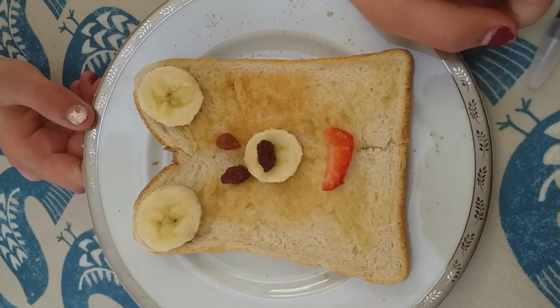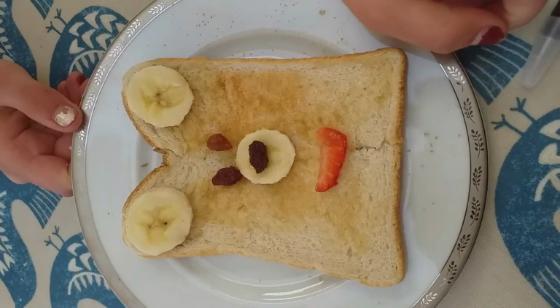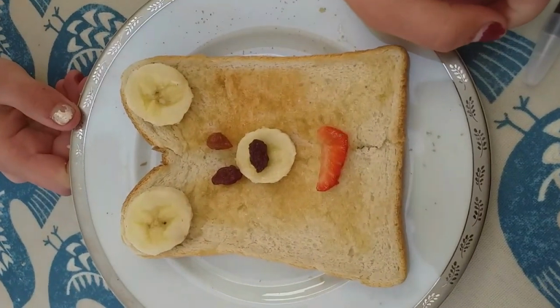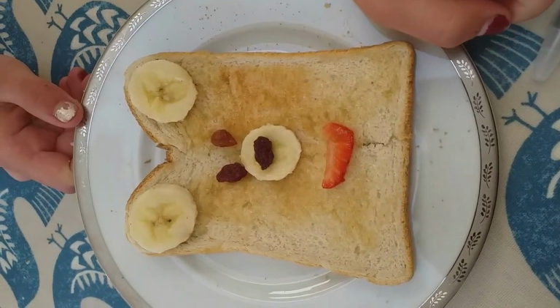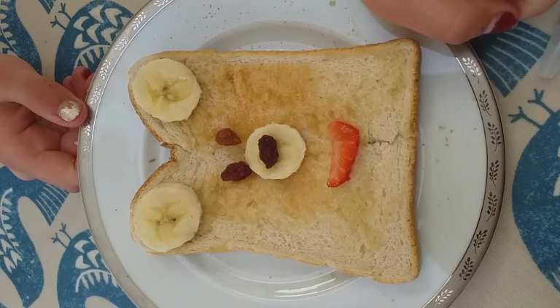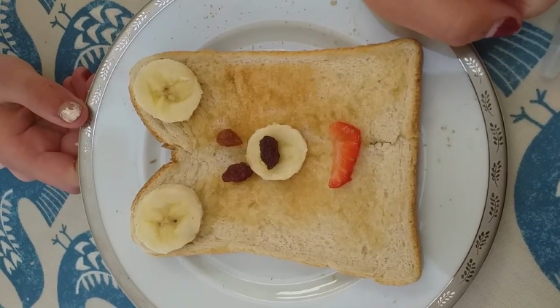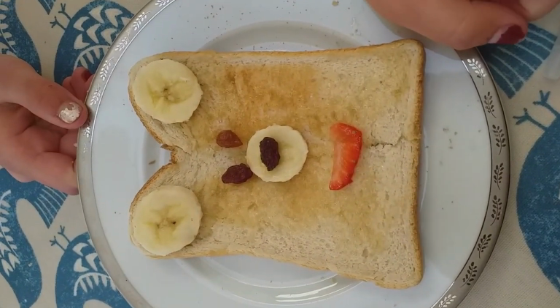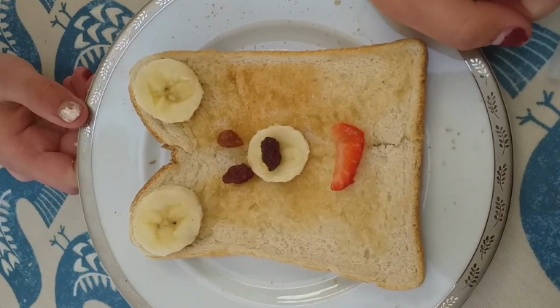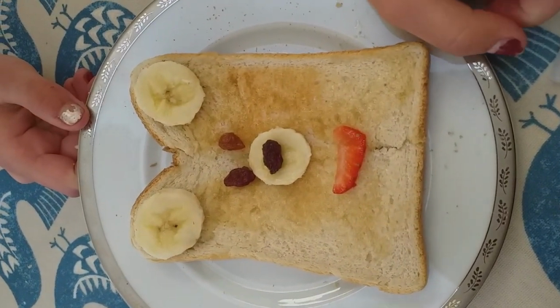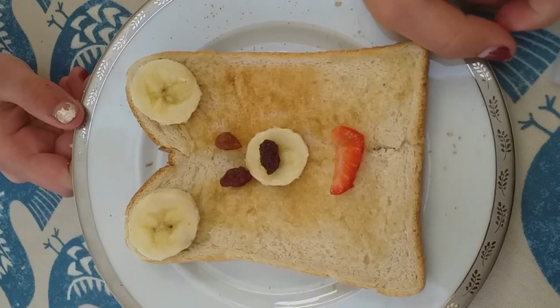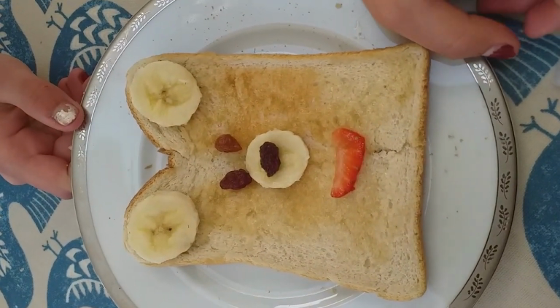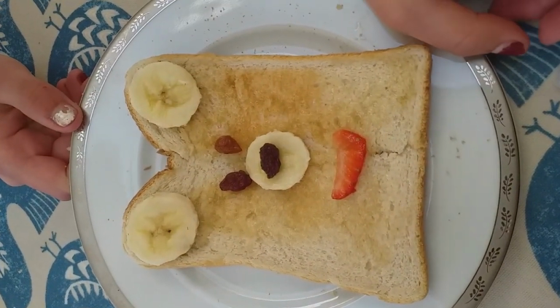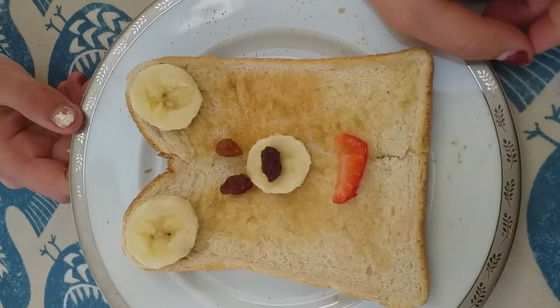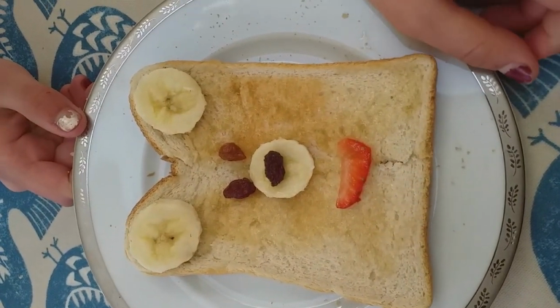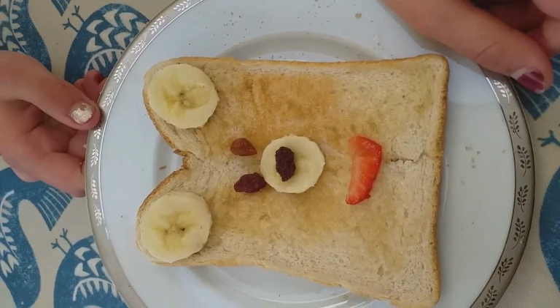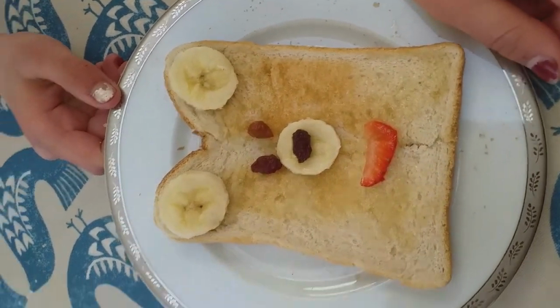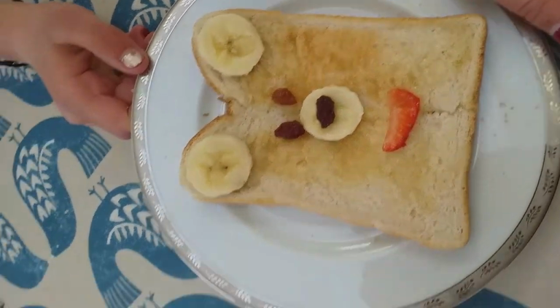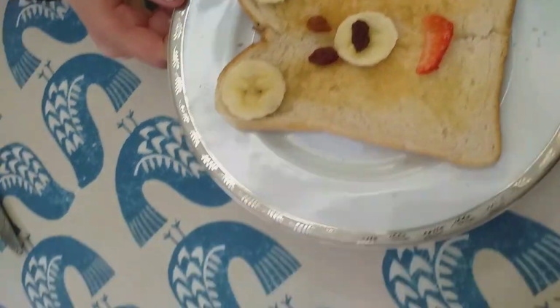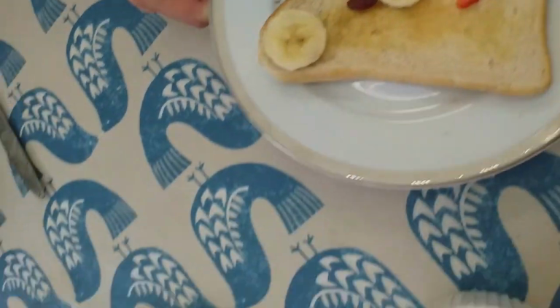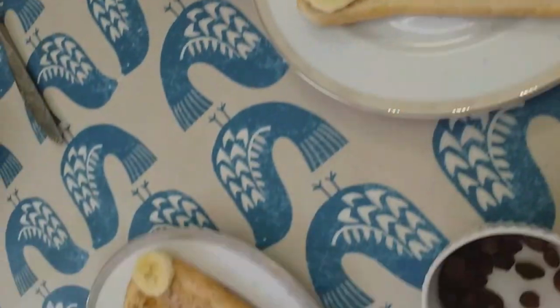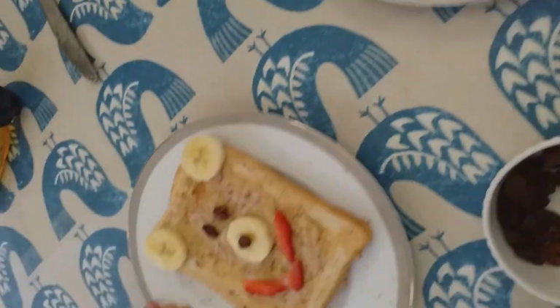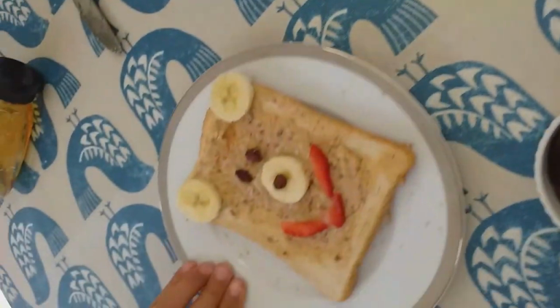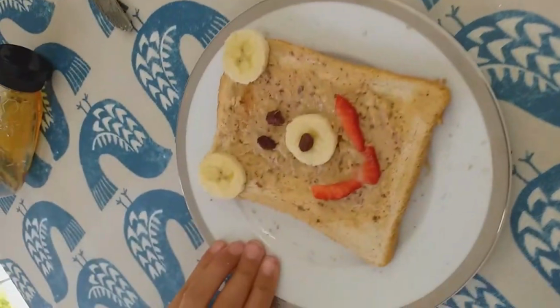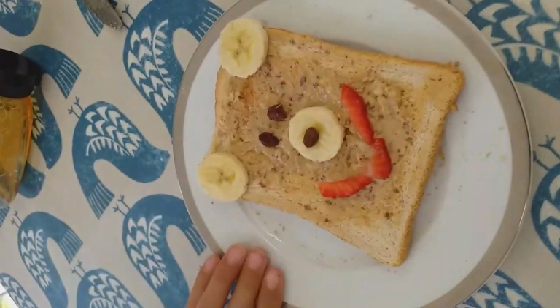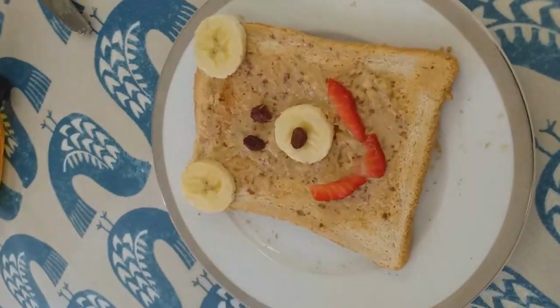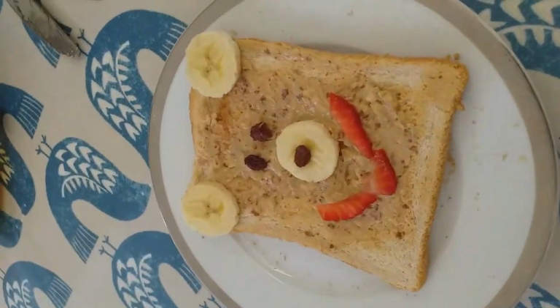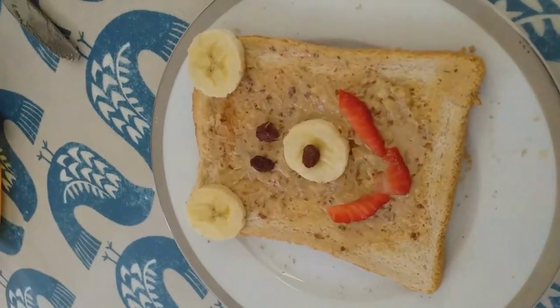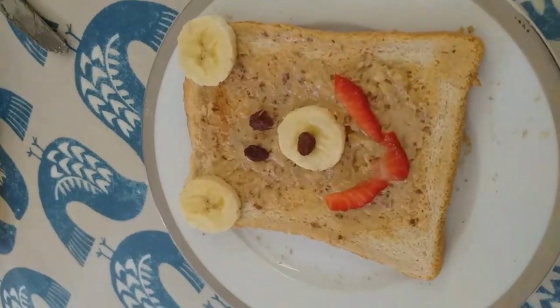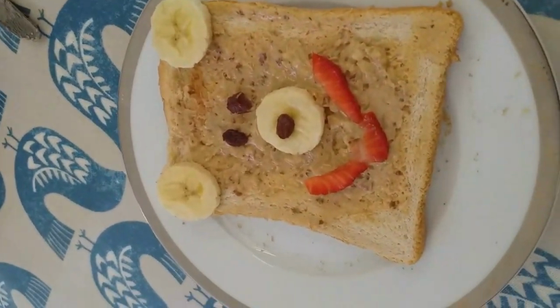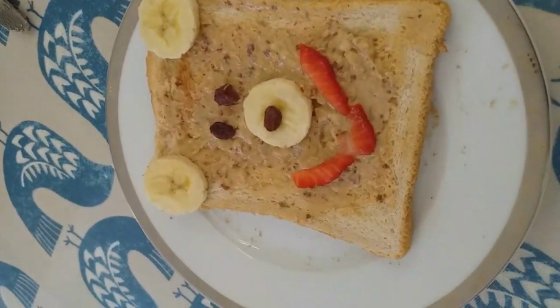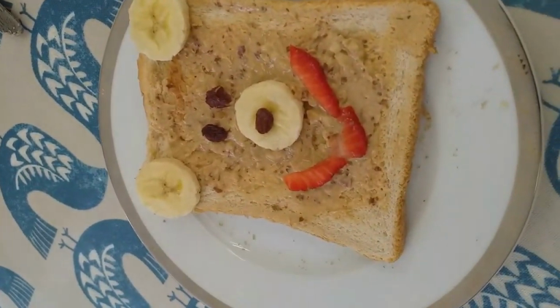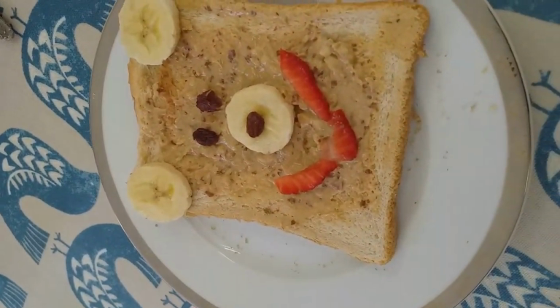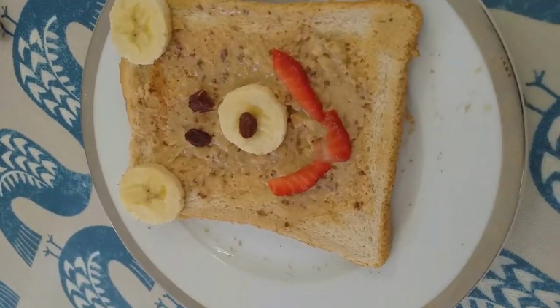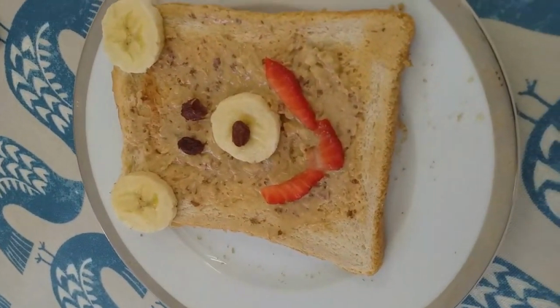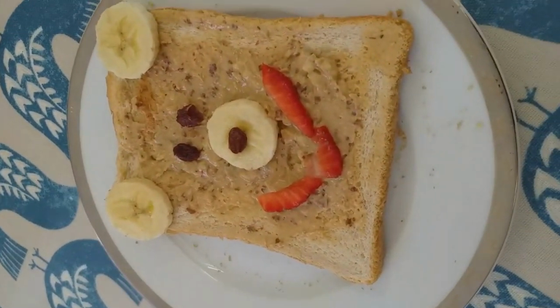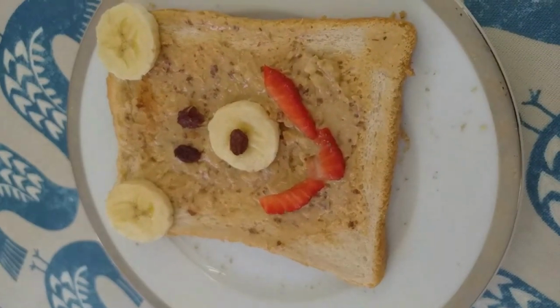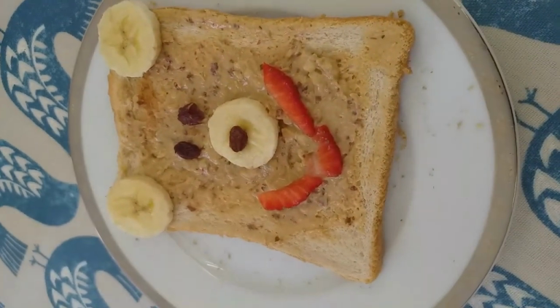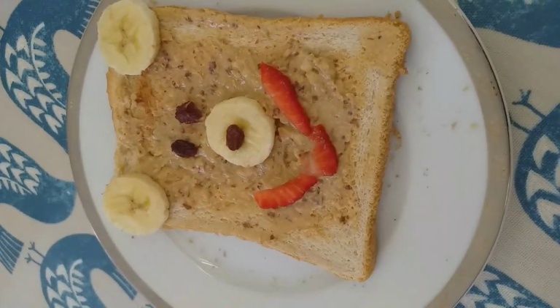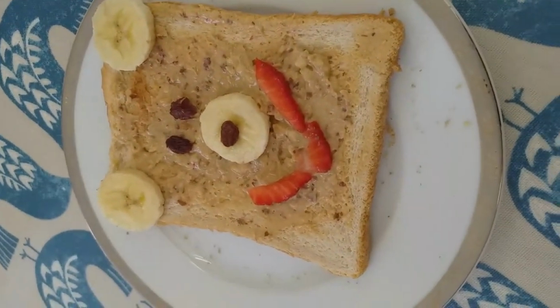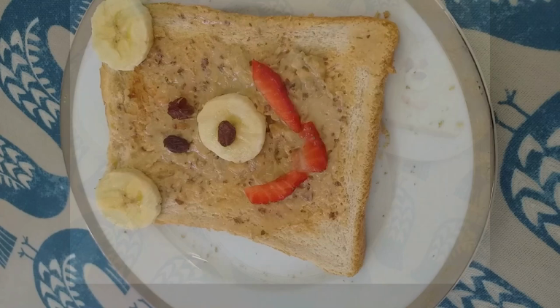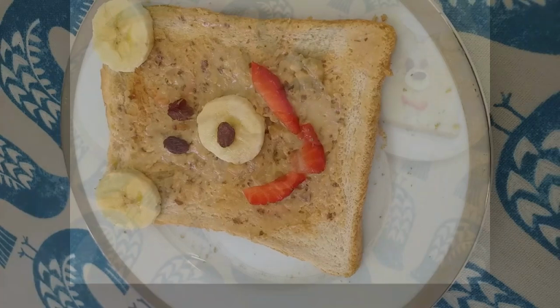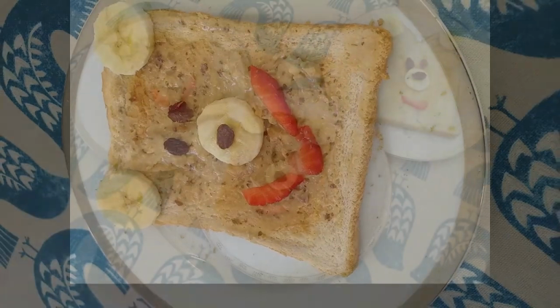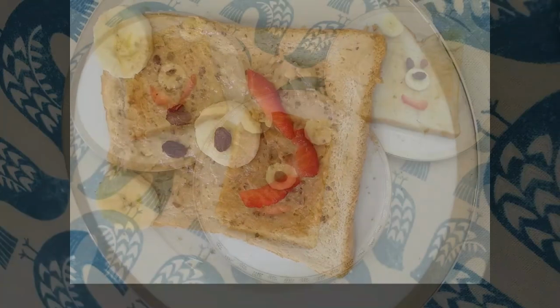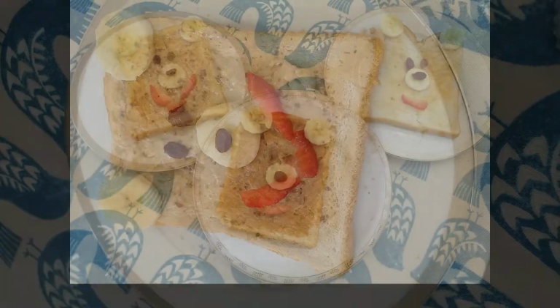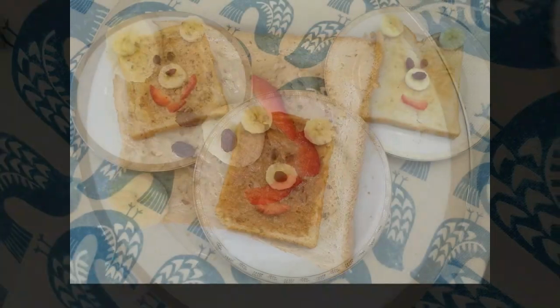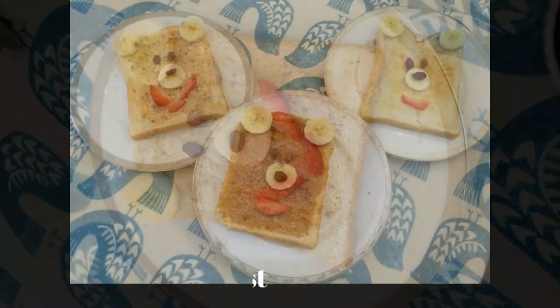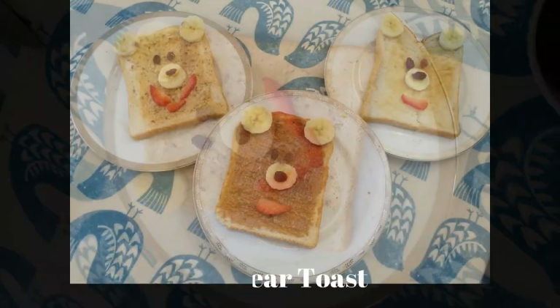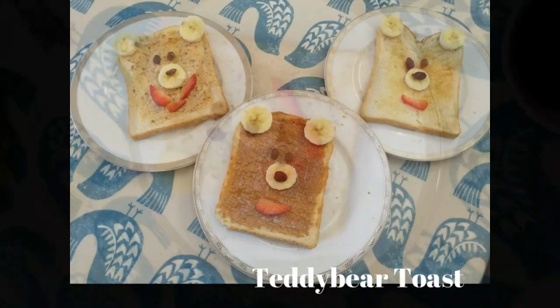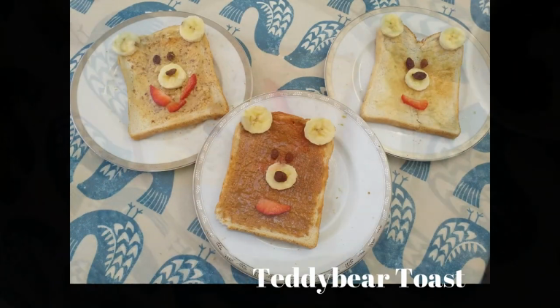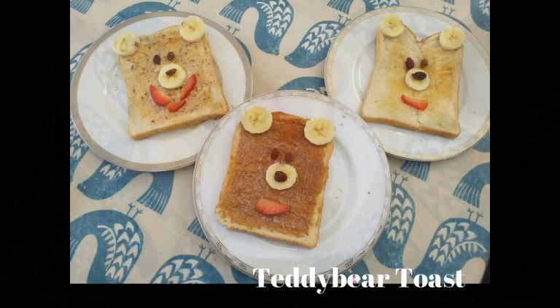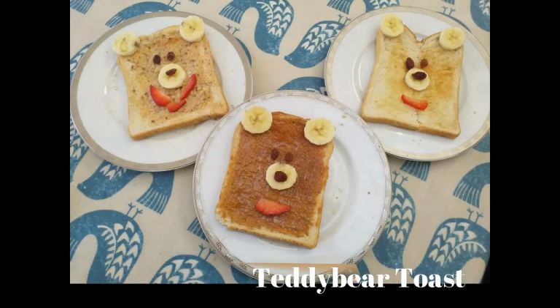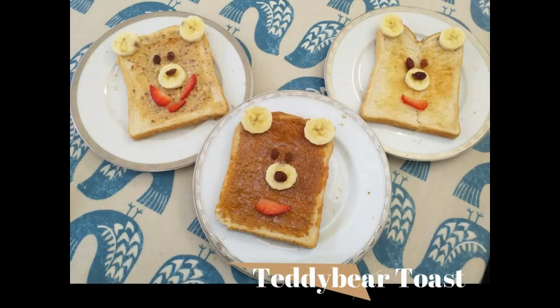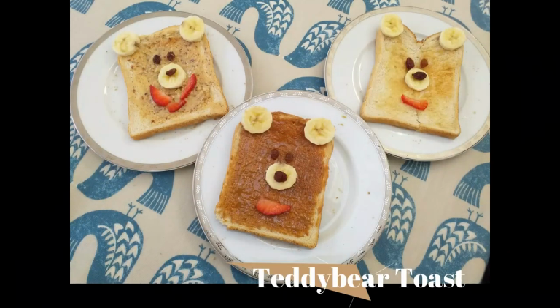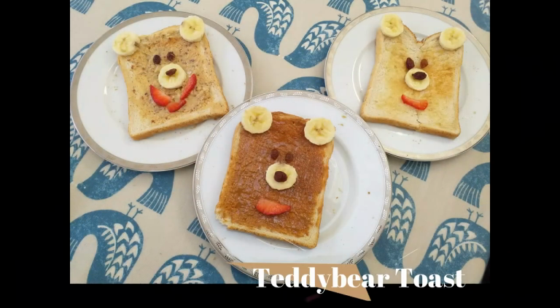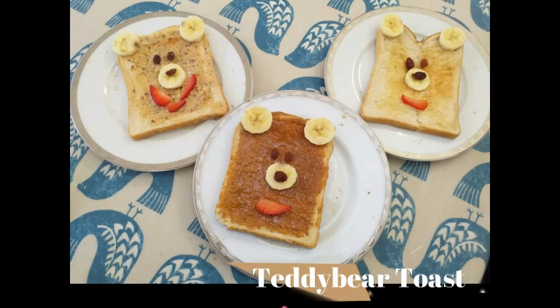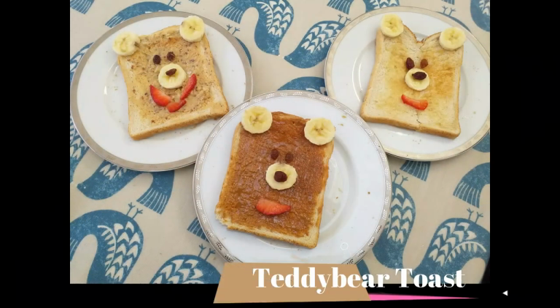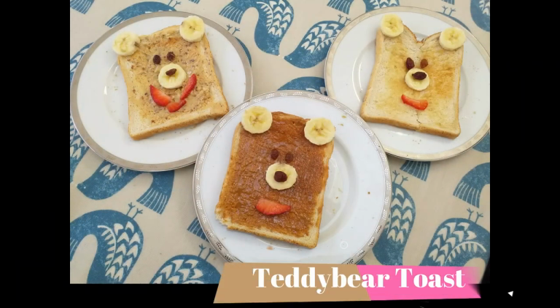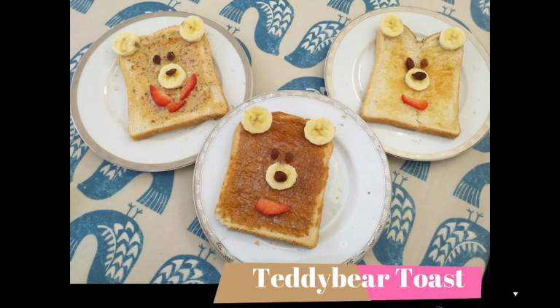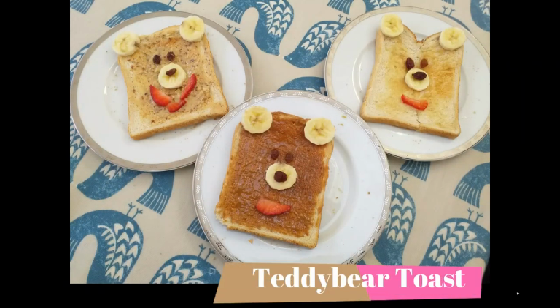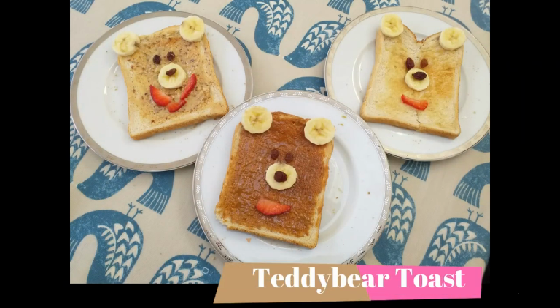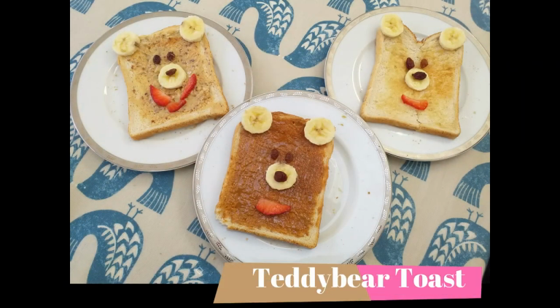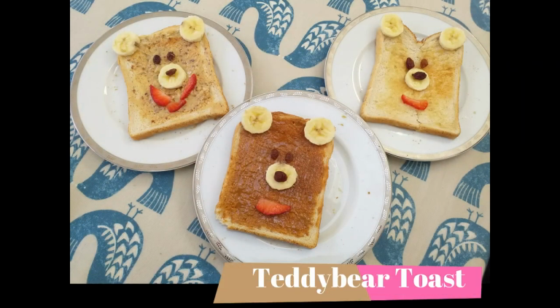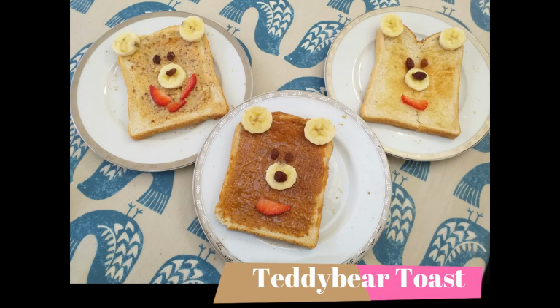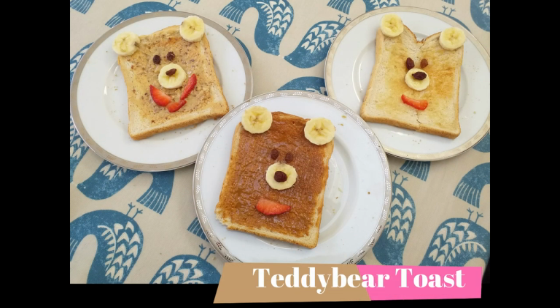One, two, three. Good job! Good job! Good job!